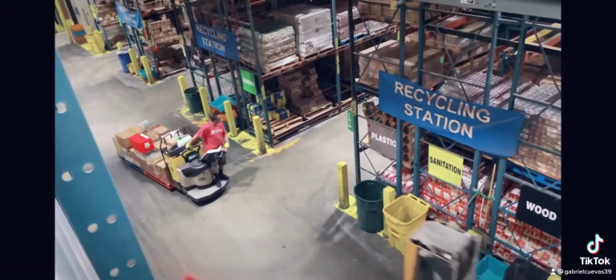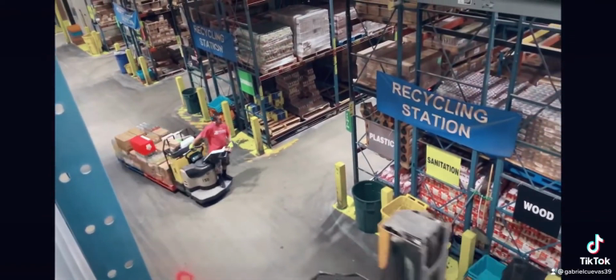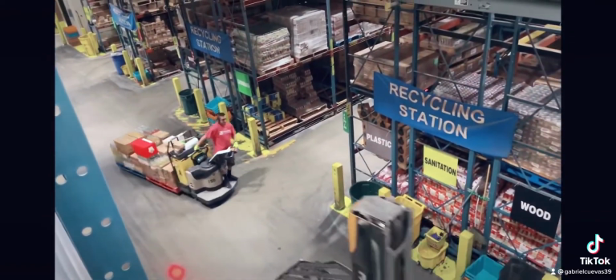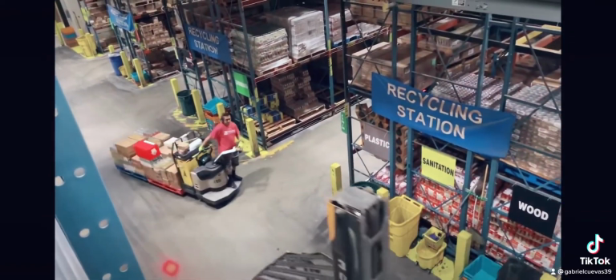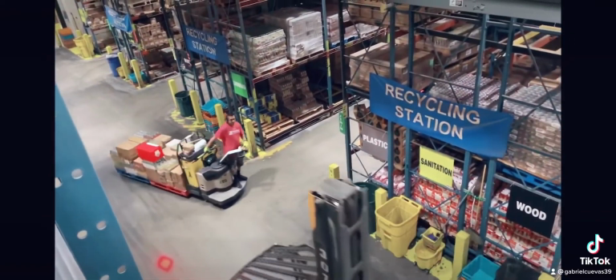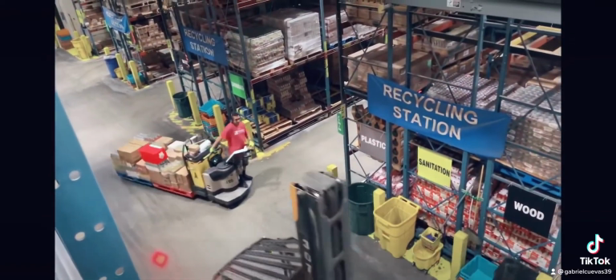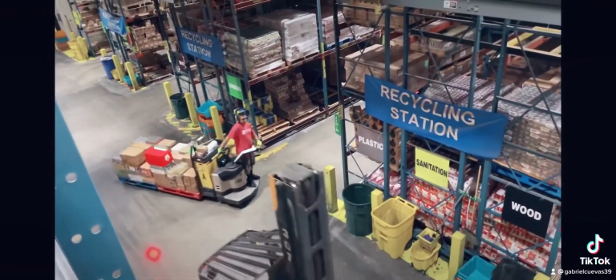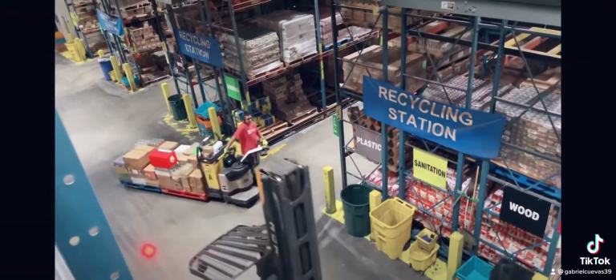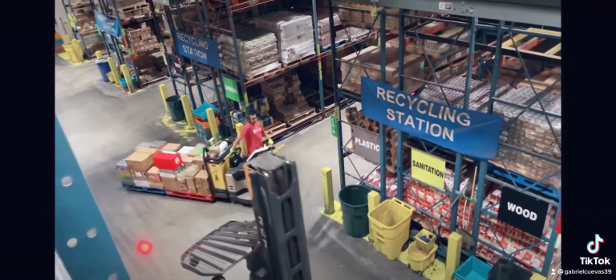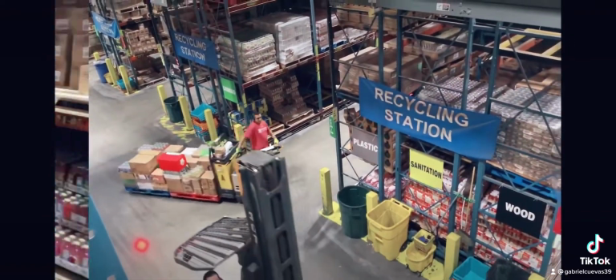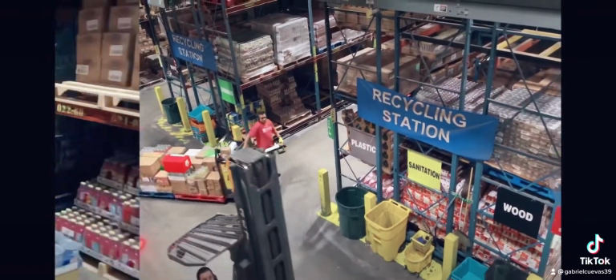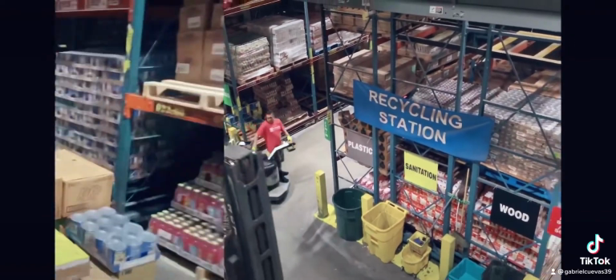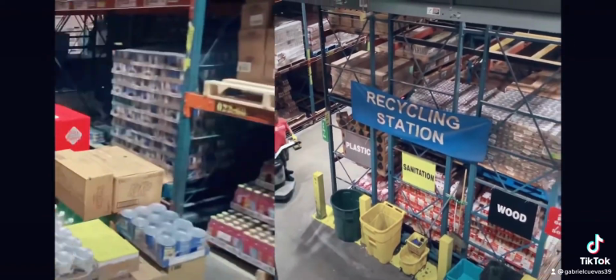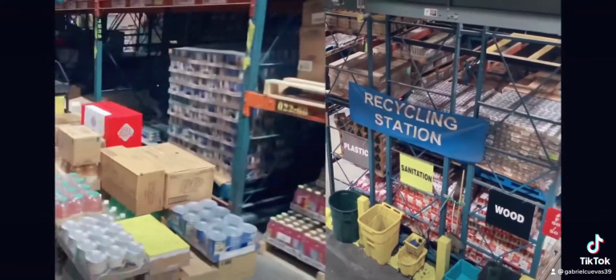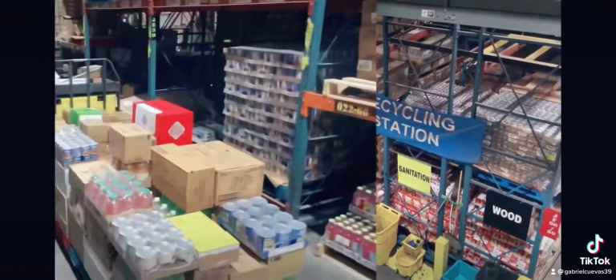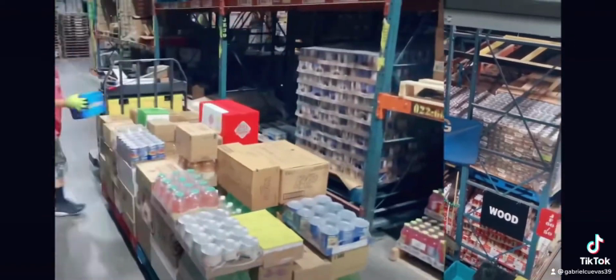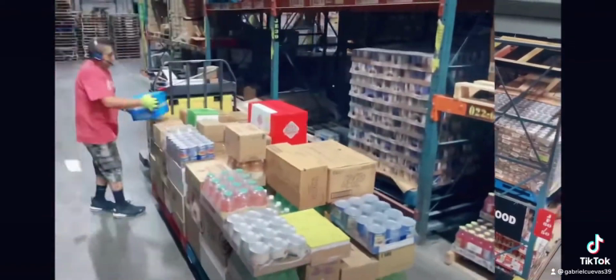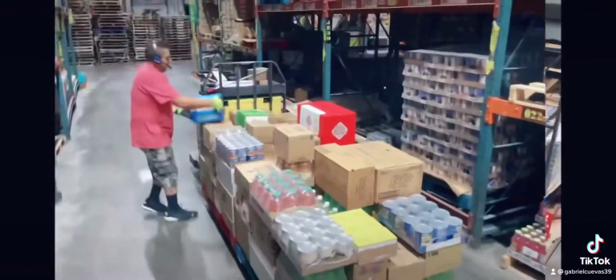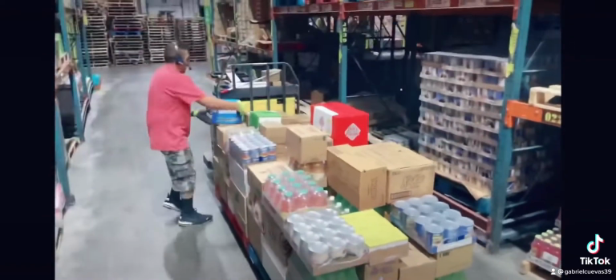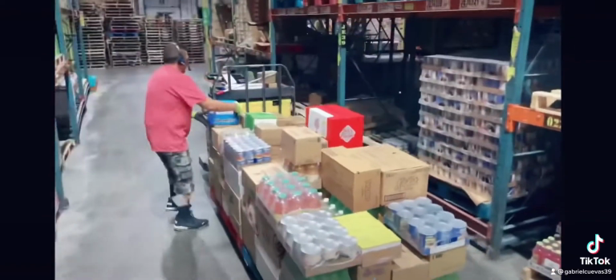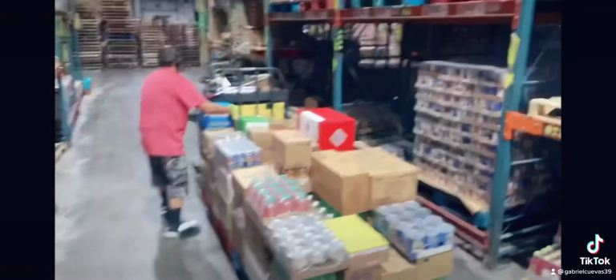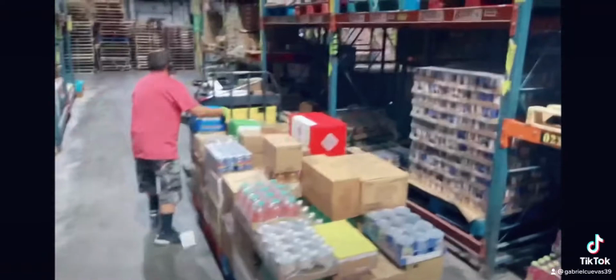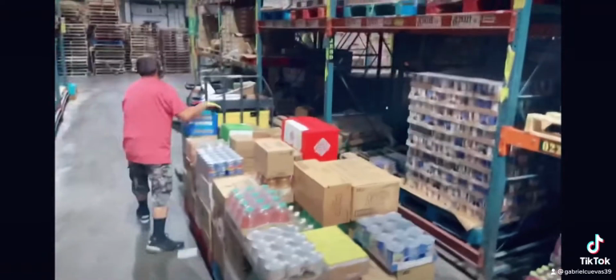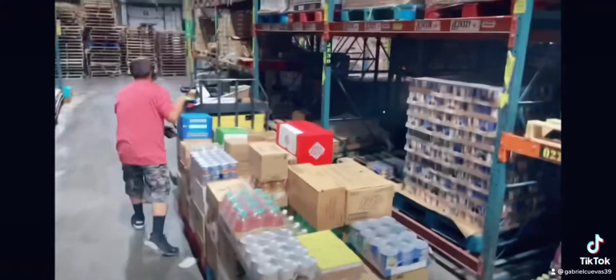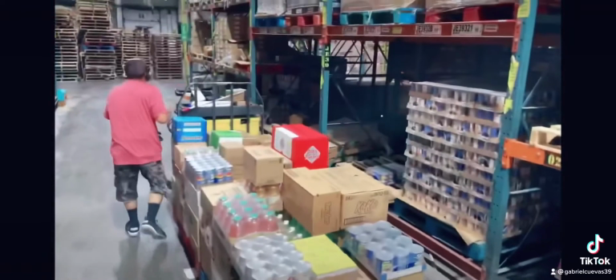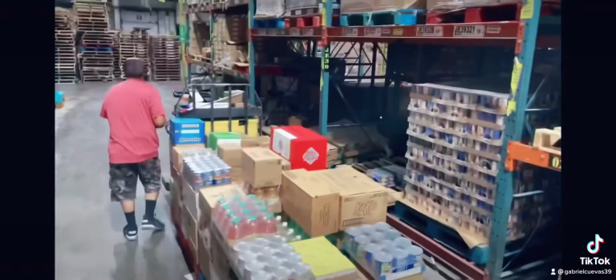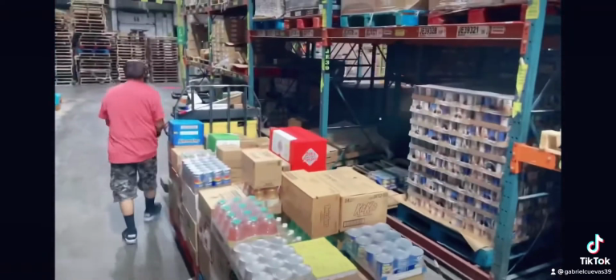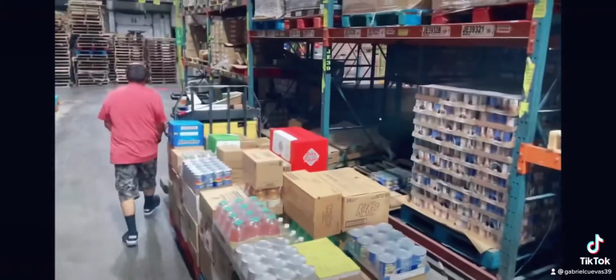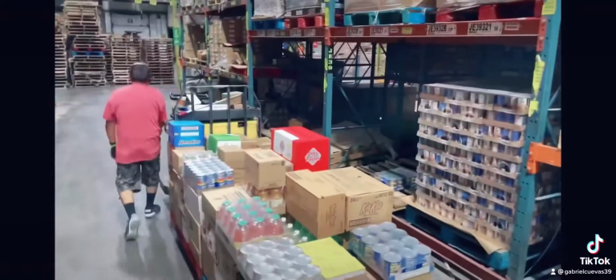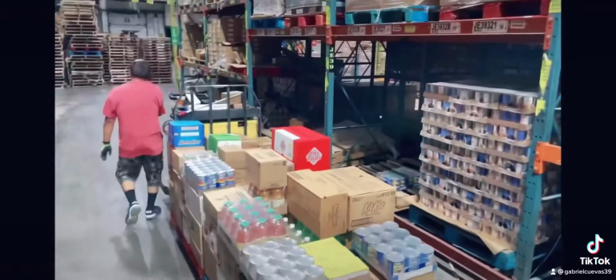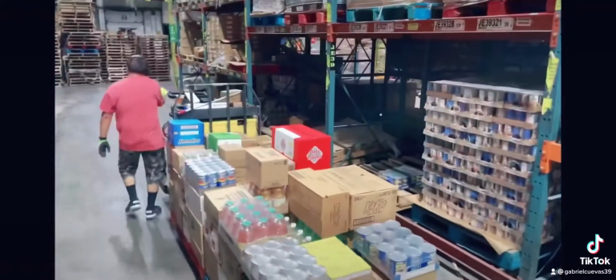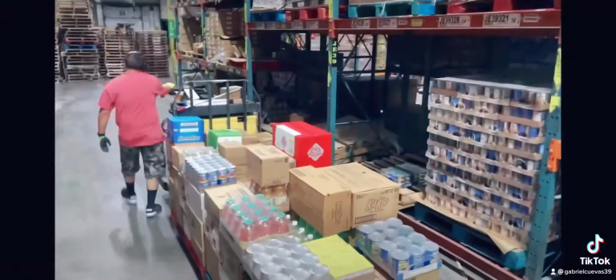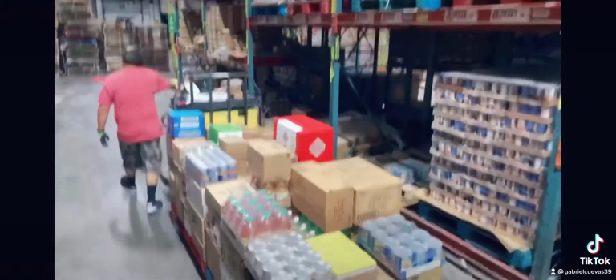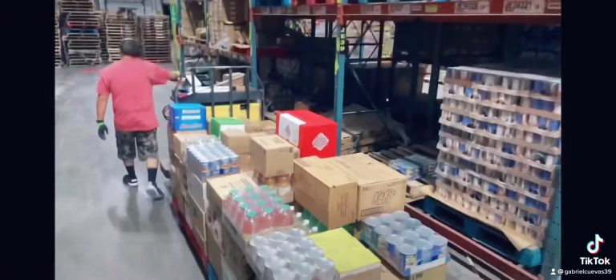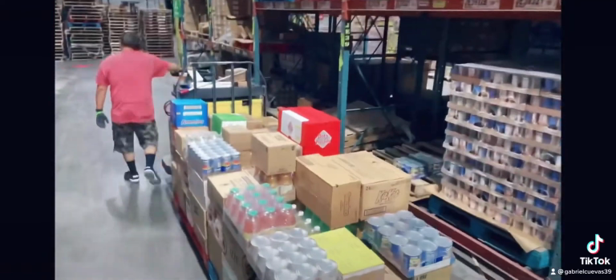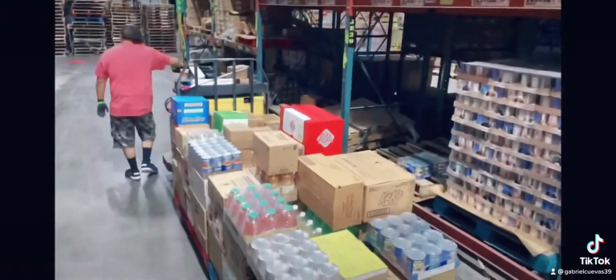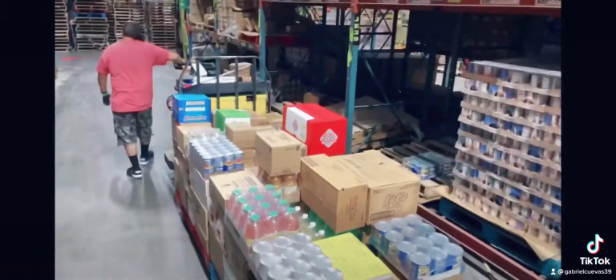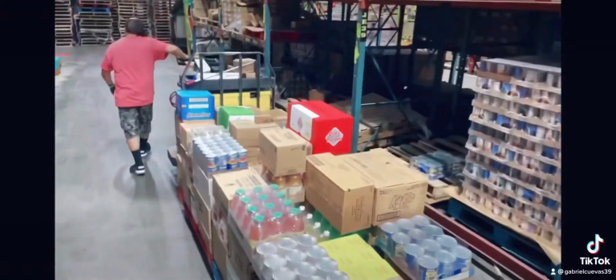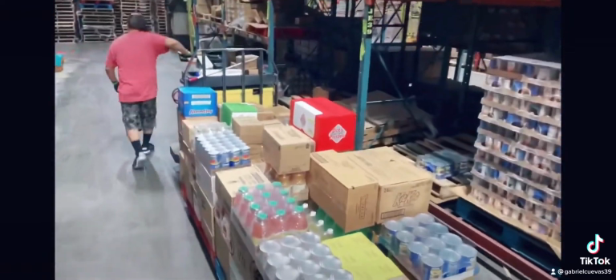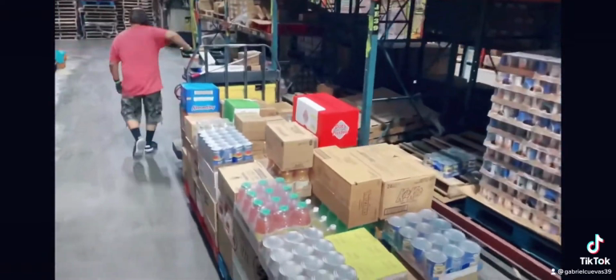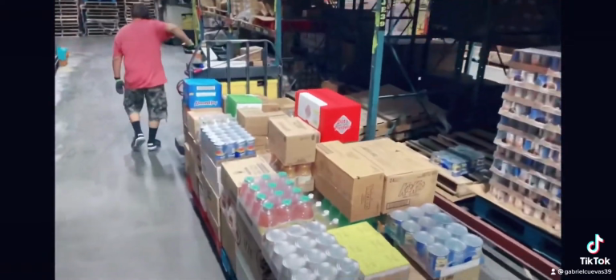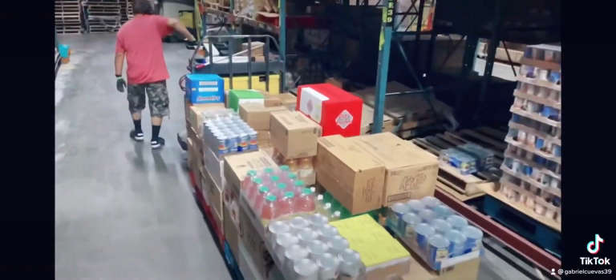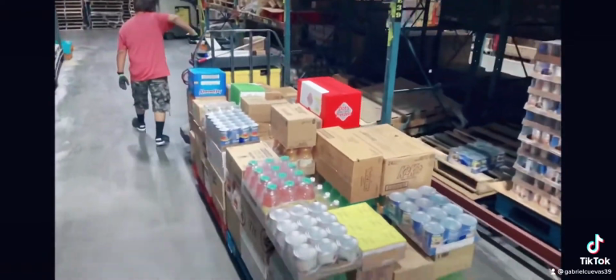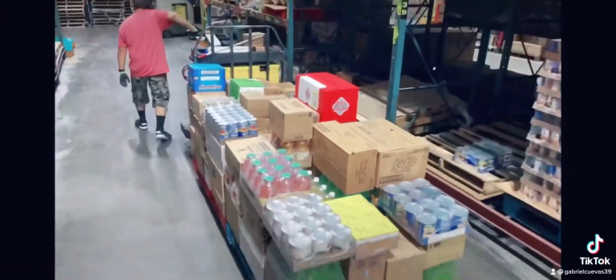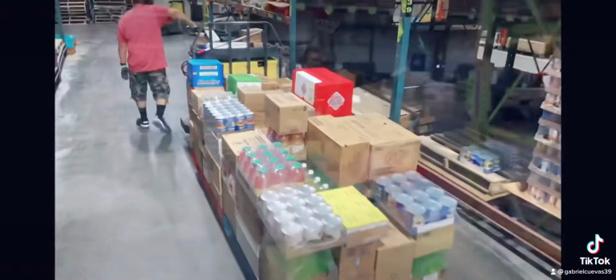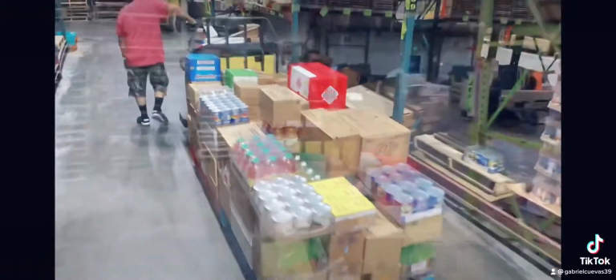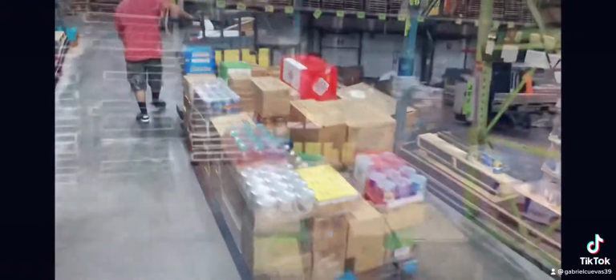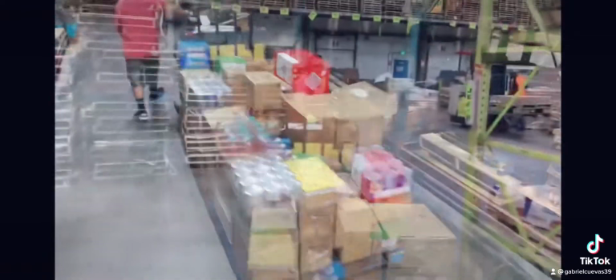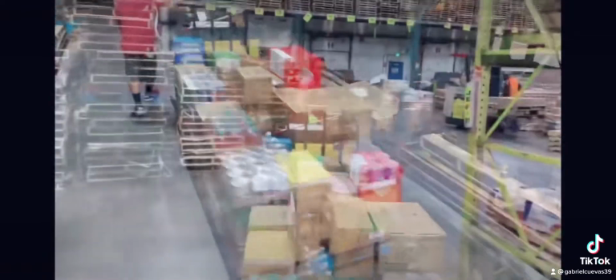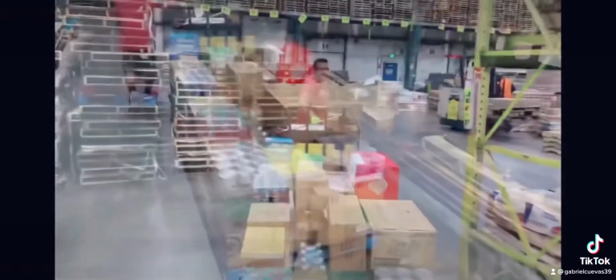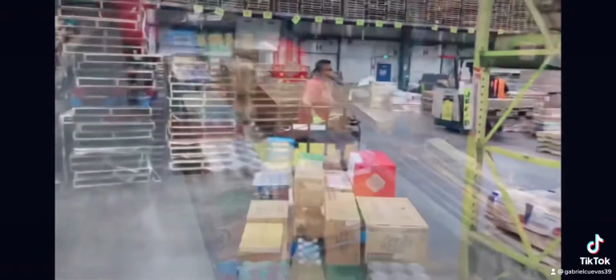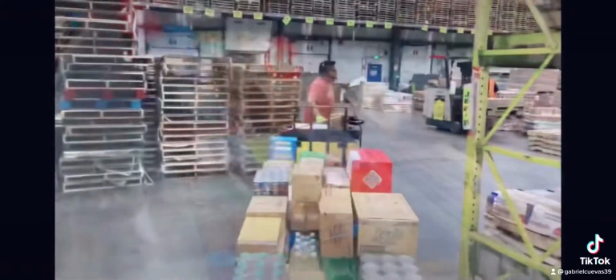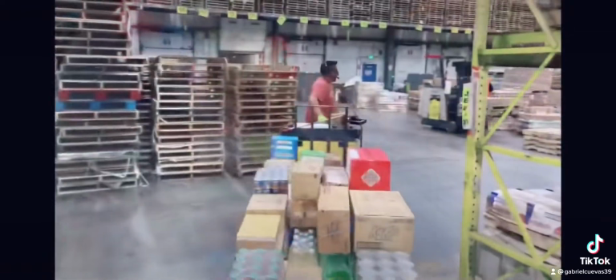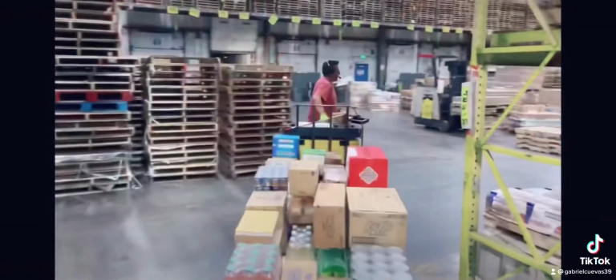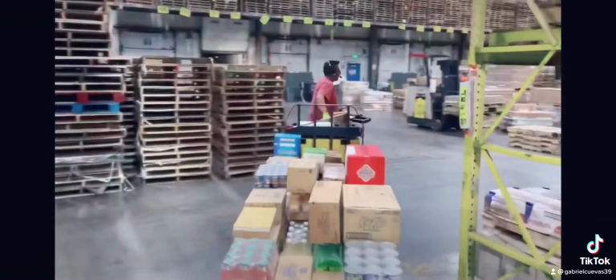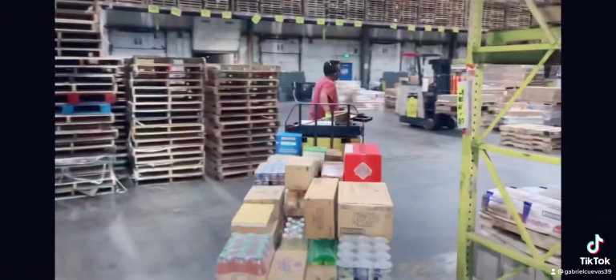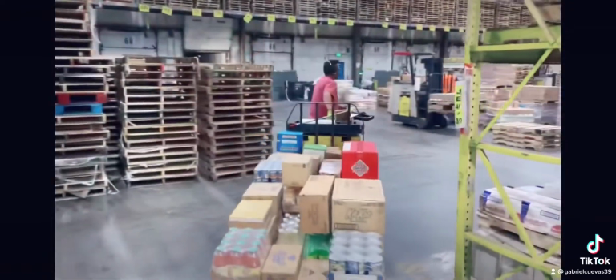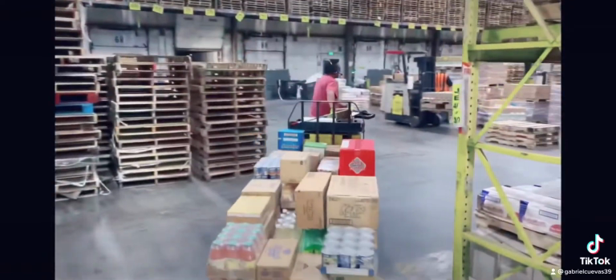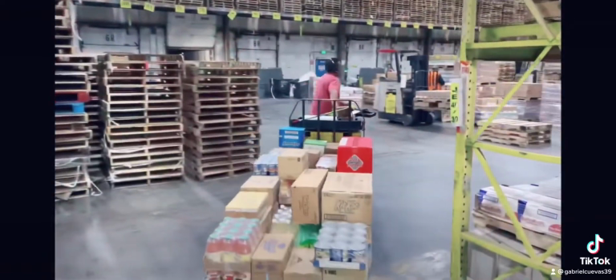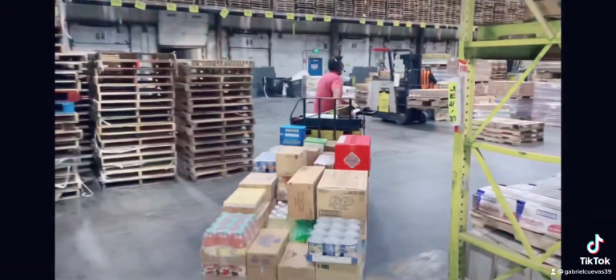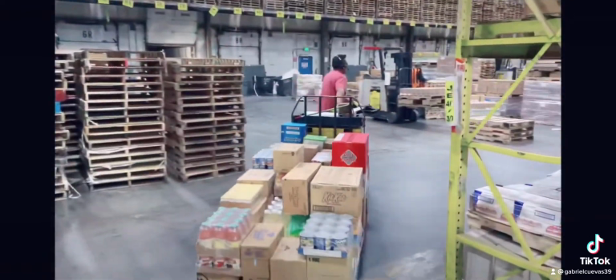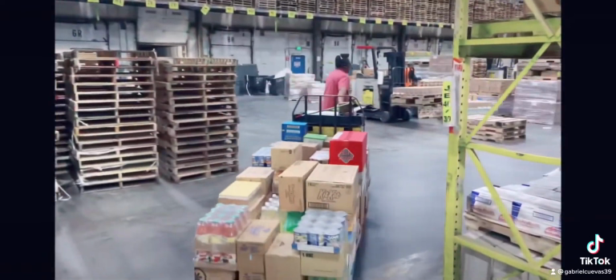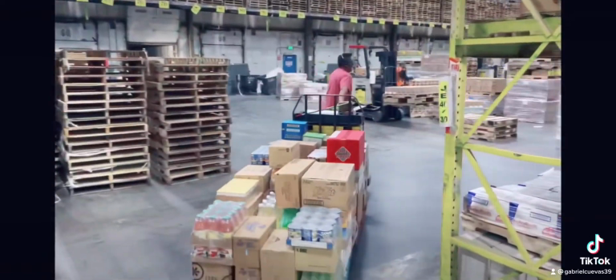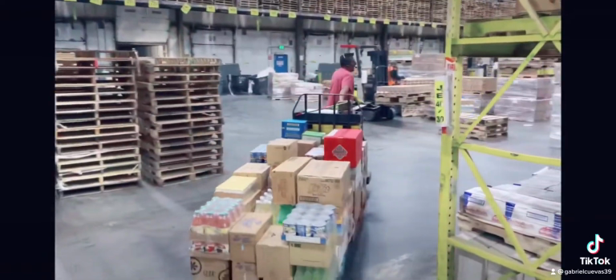Turning down the aisle here, looking left and right, he continues to build both his pallets and then turns to the next aisle.